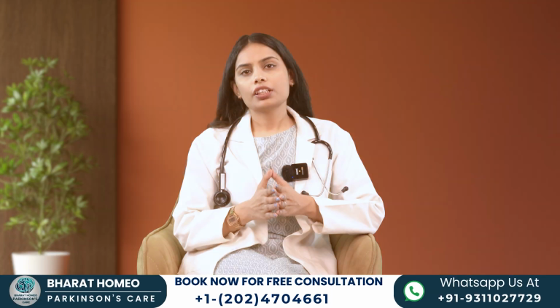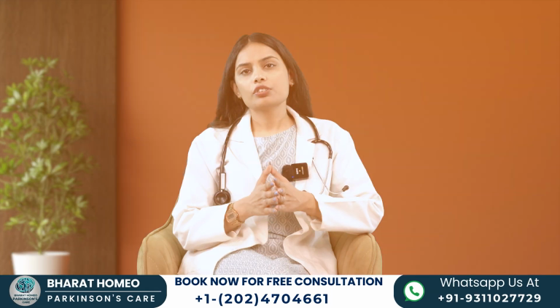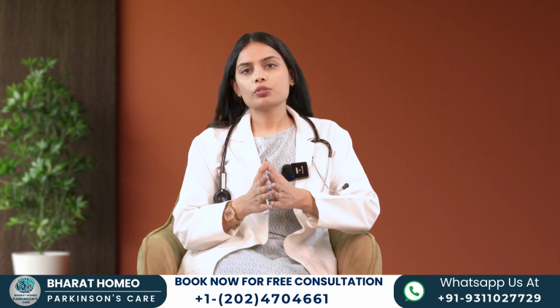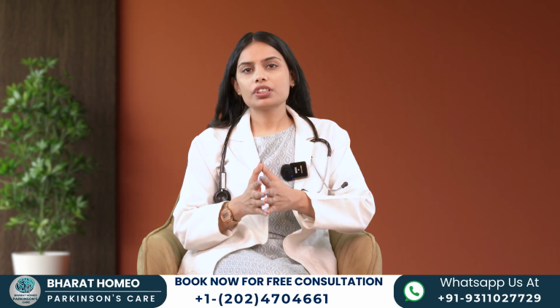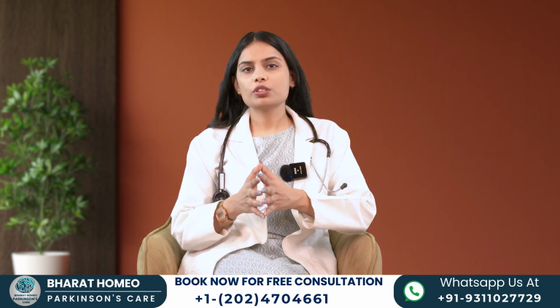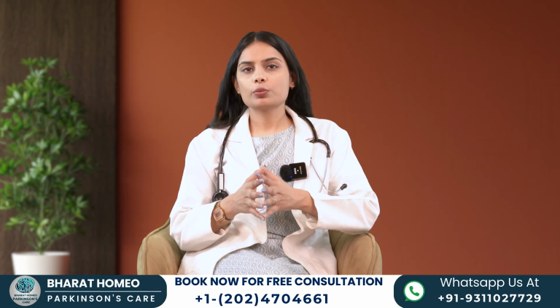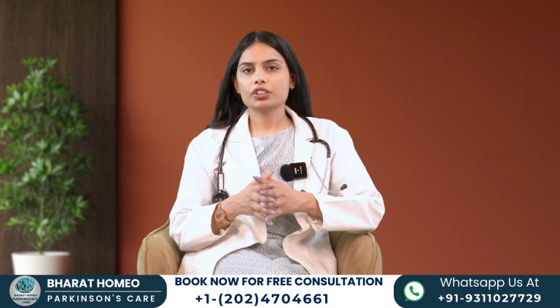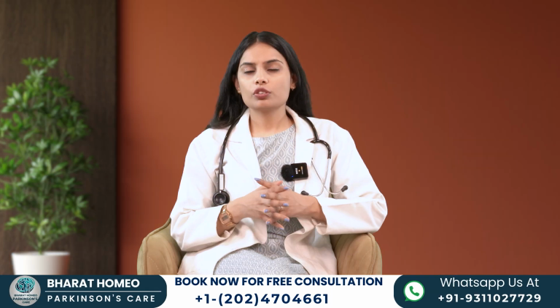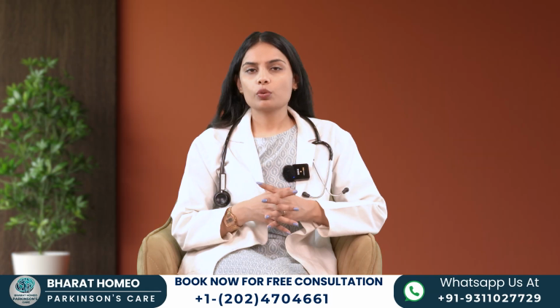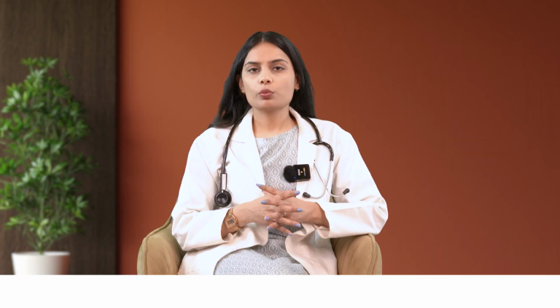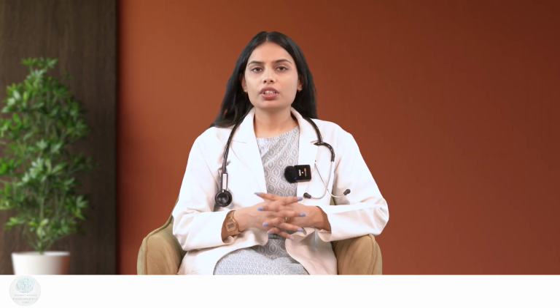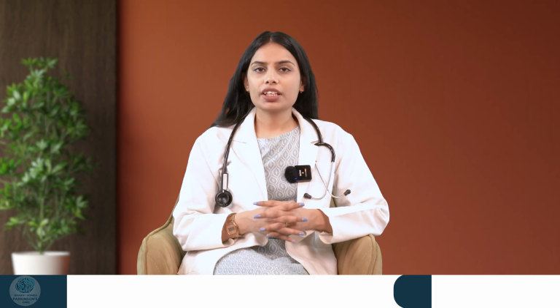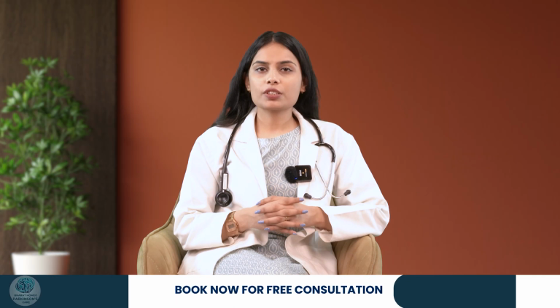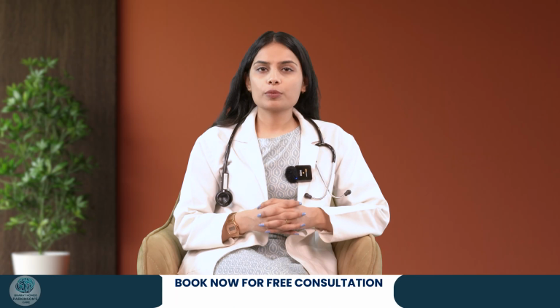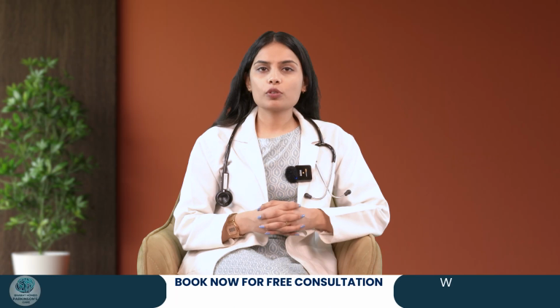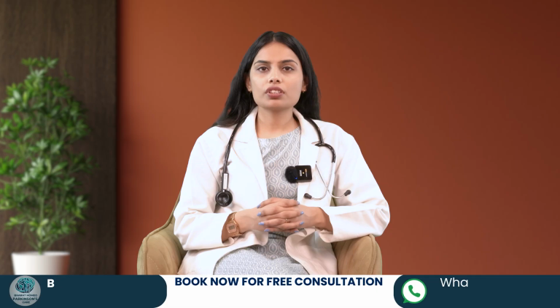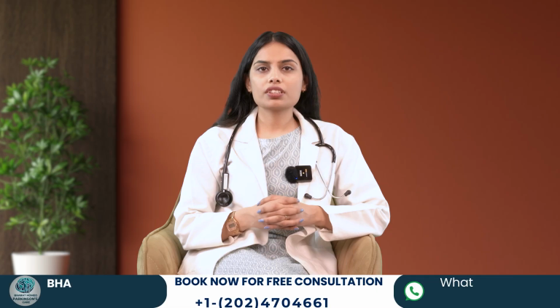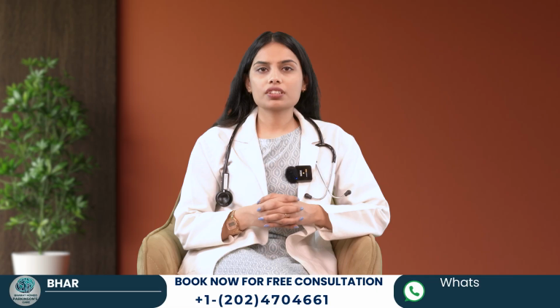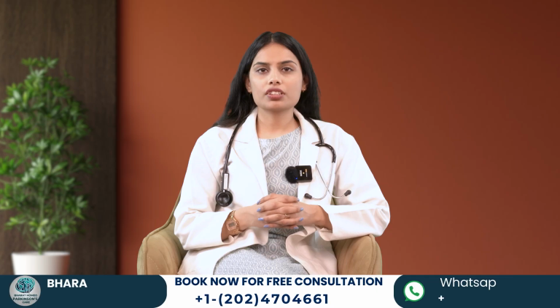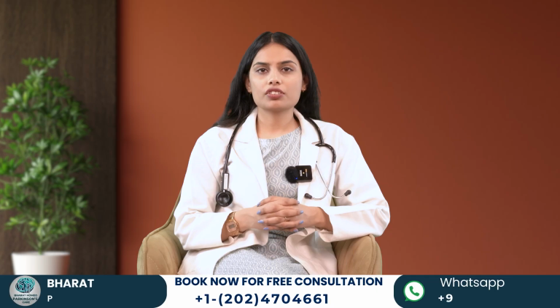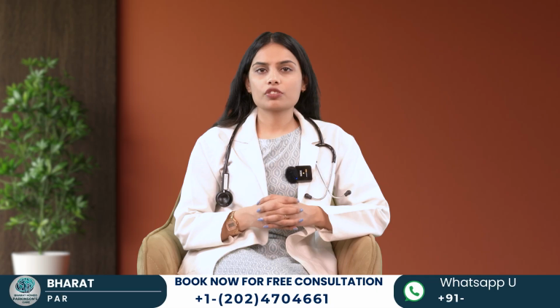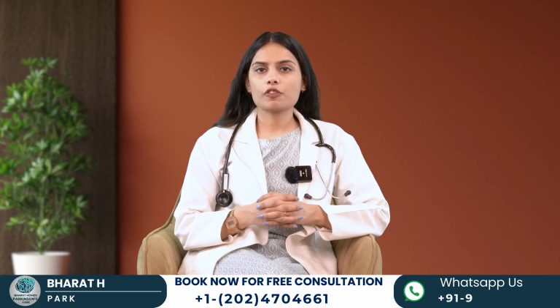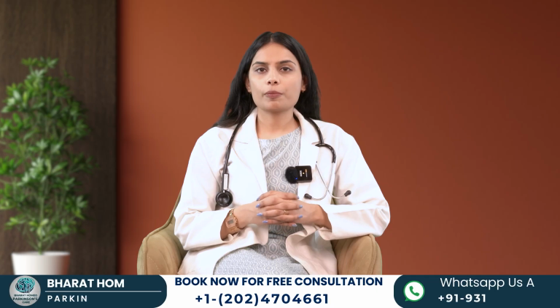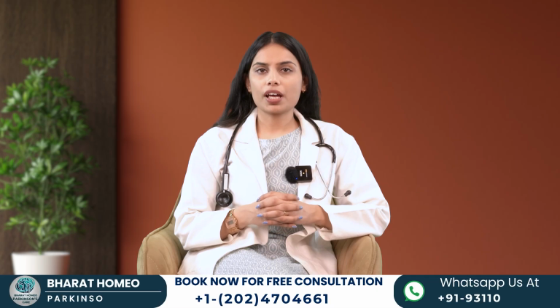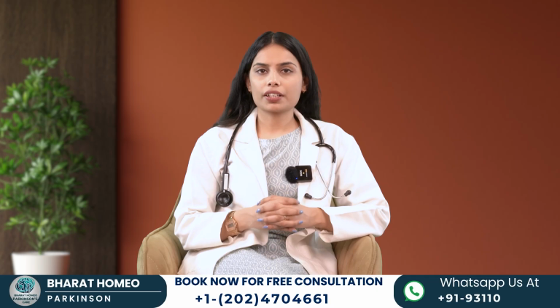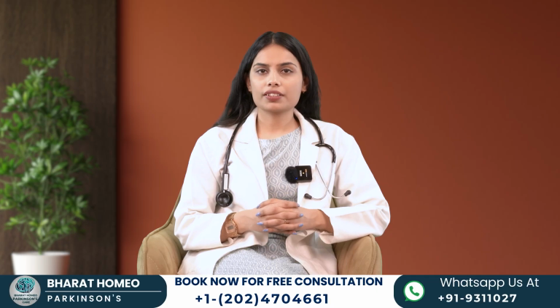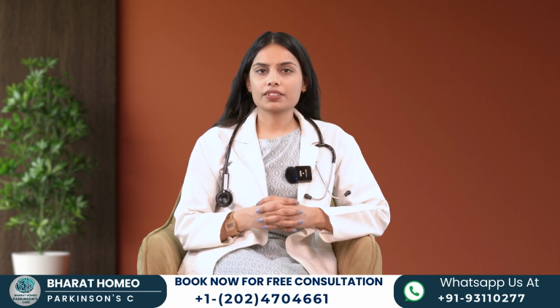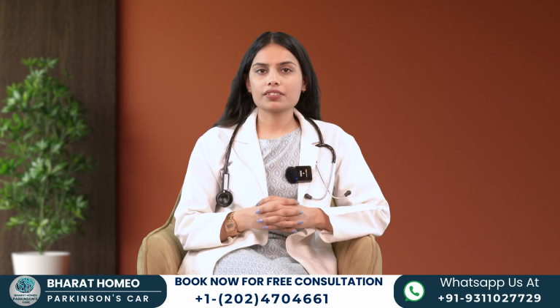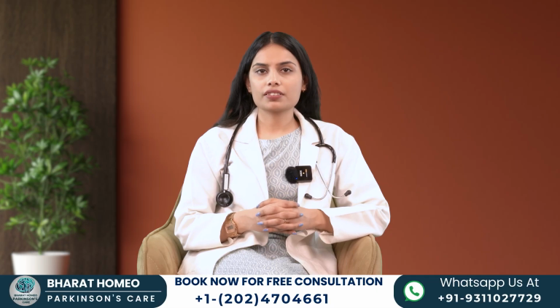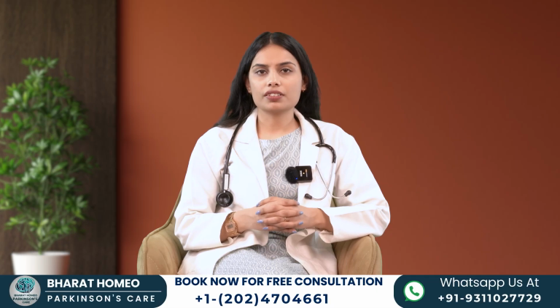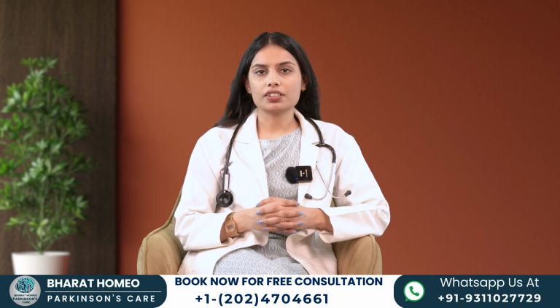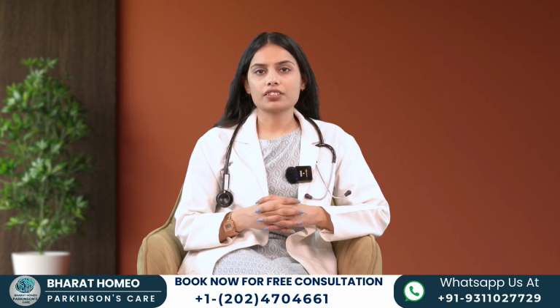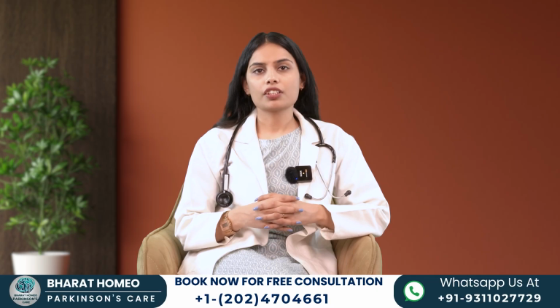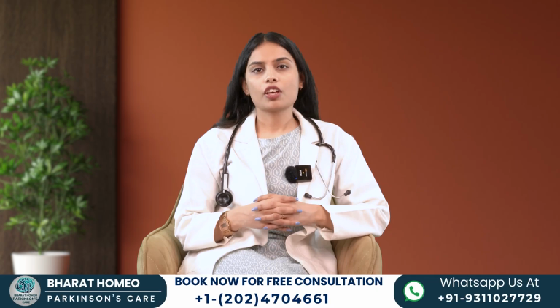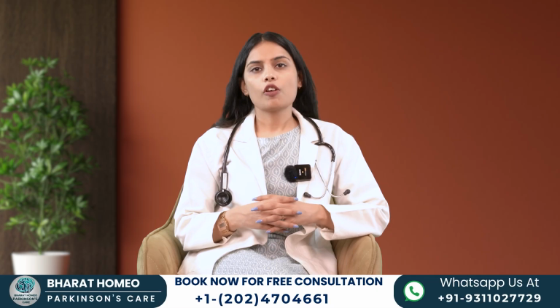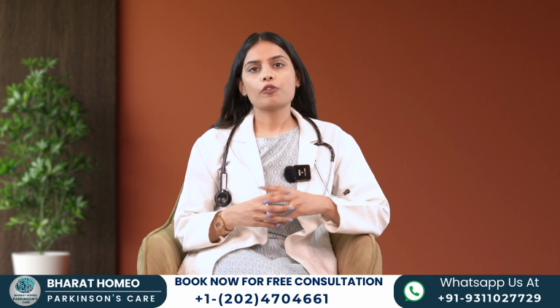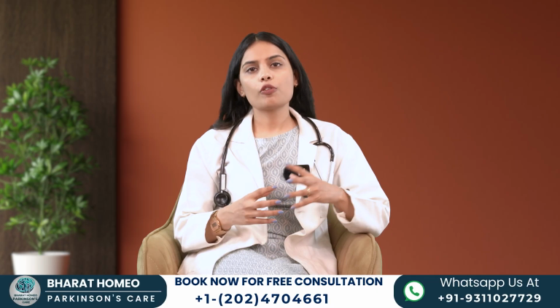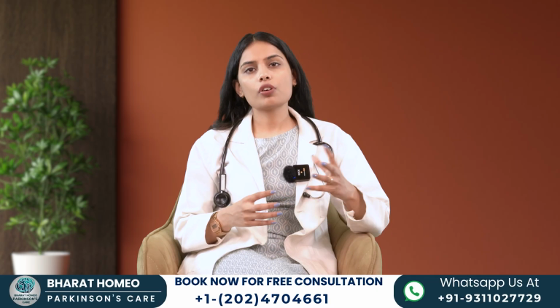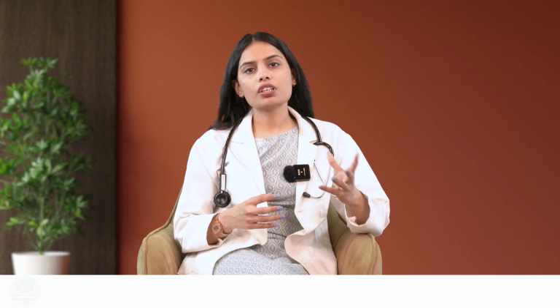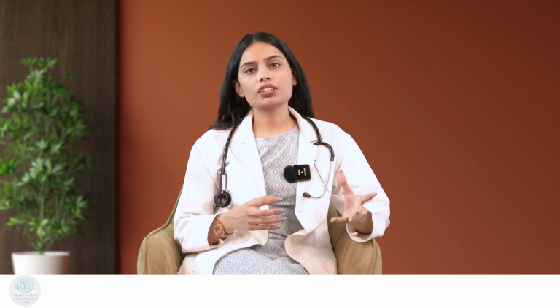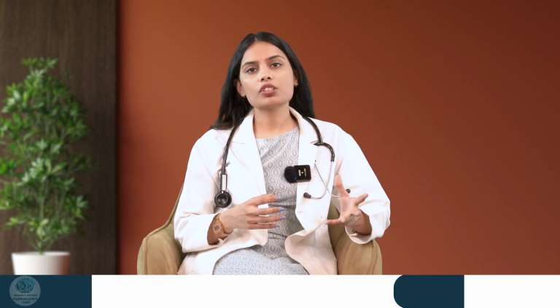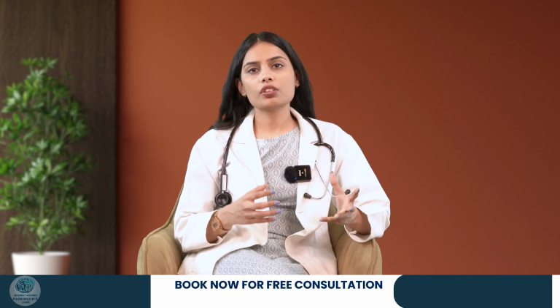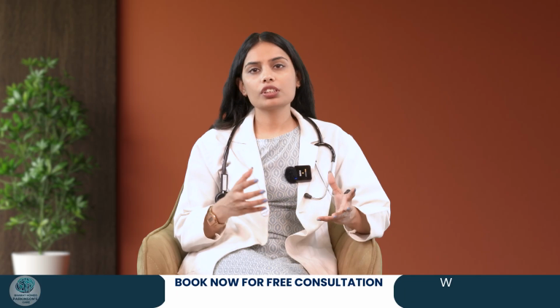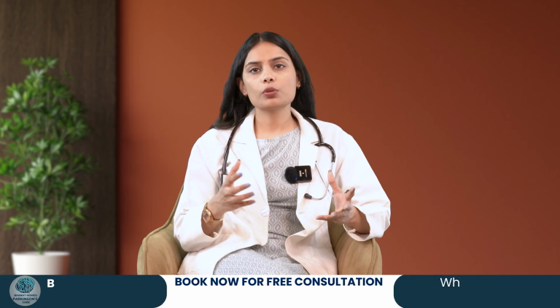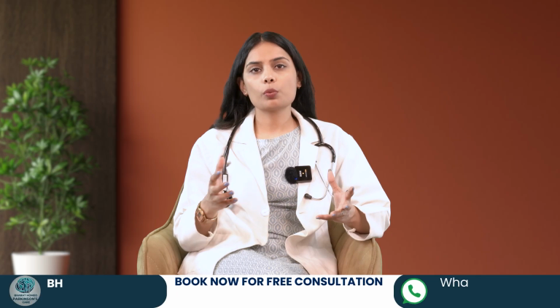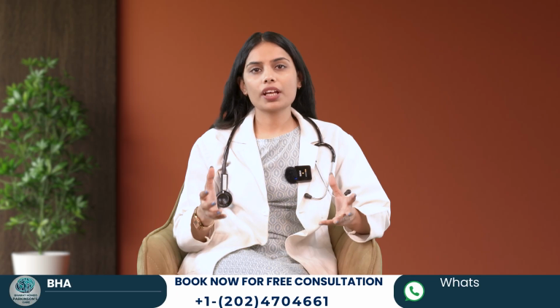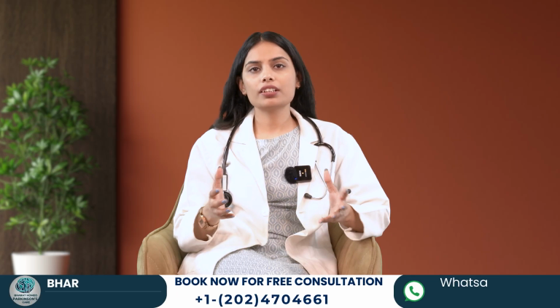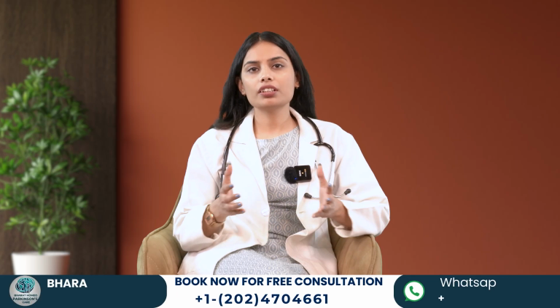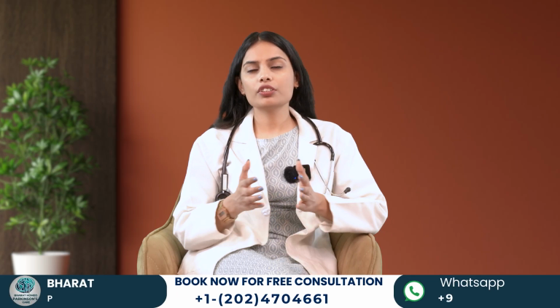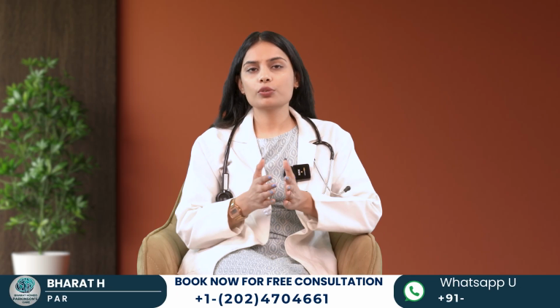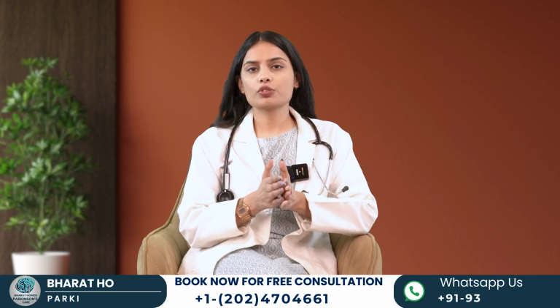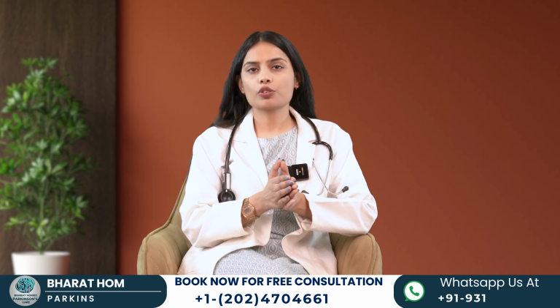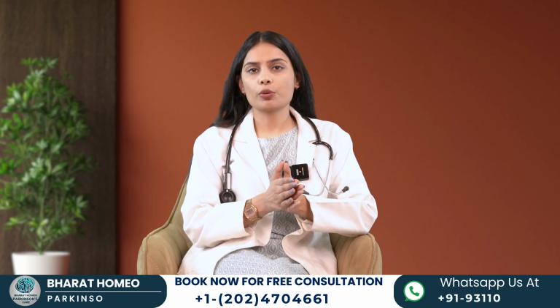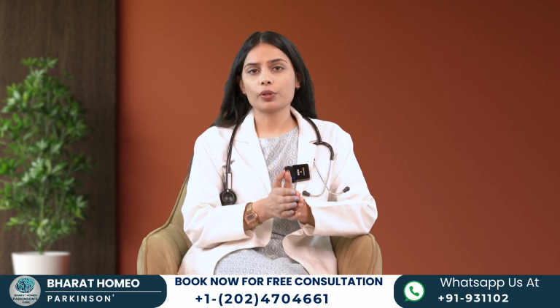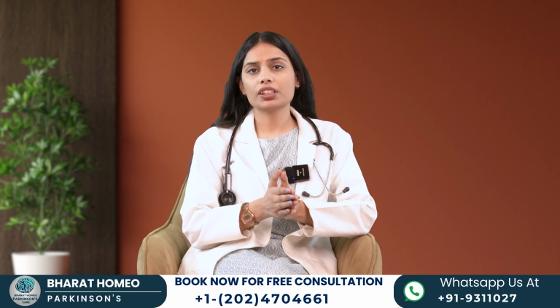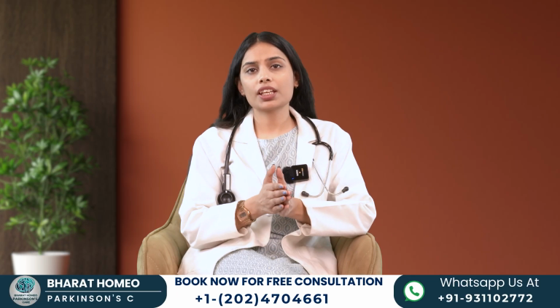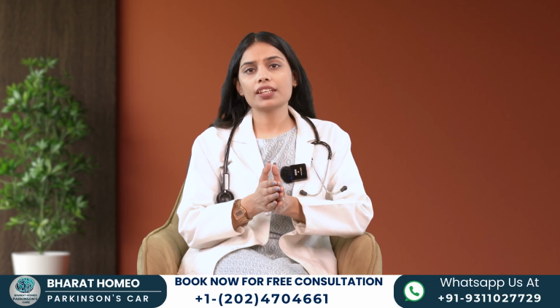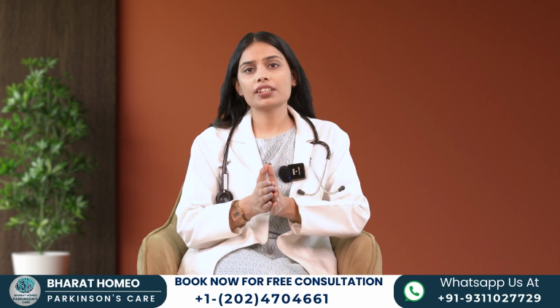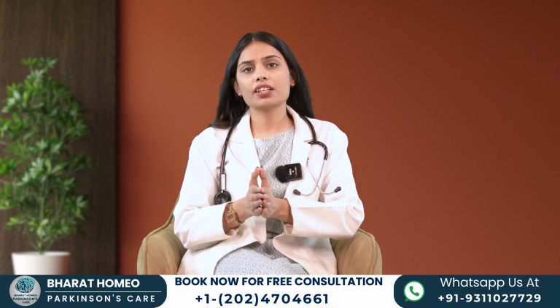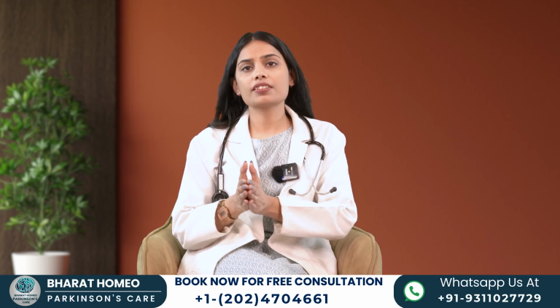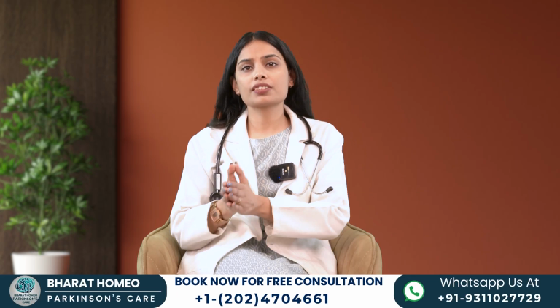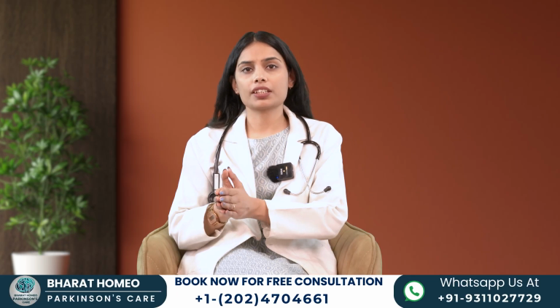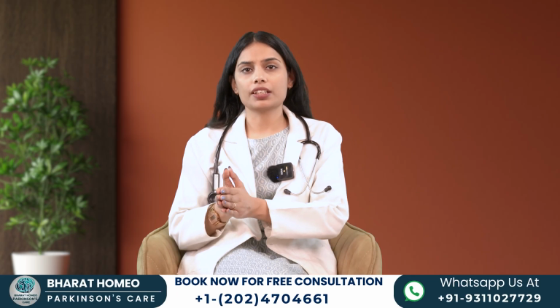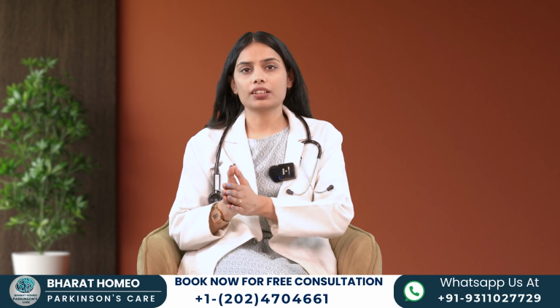In today's video, we will explore the stages of Parkinson's disease, focusing on the widely used Hoehn and Yahr scale.